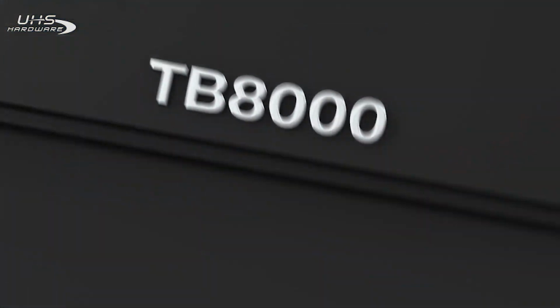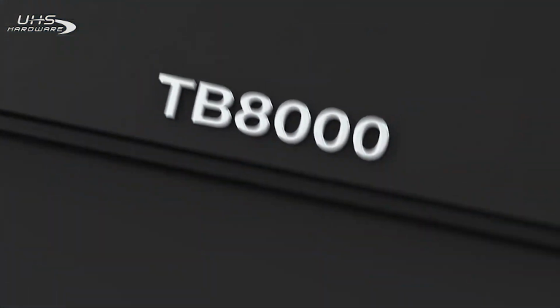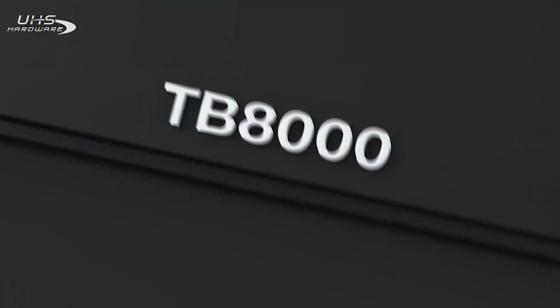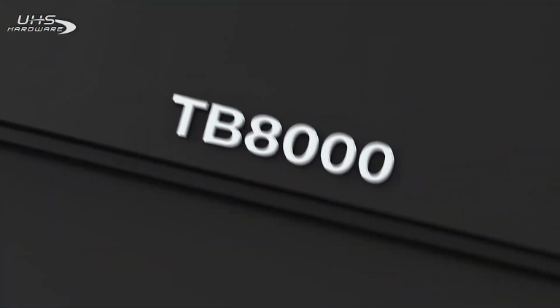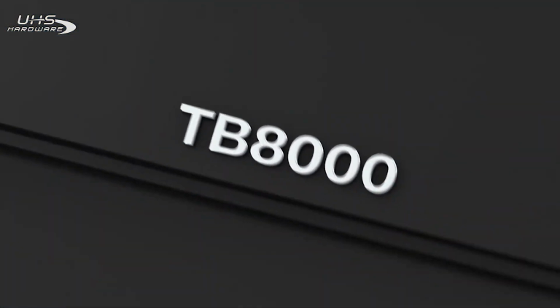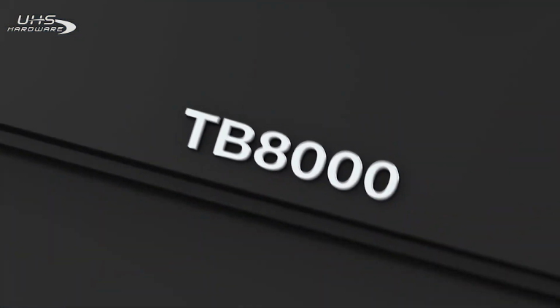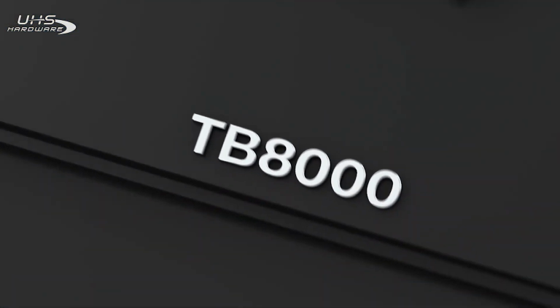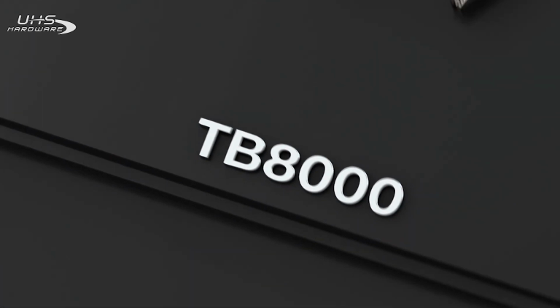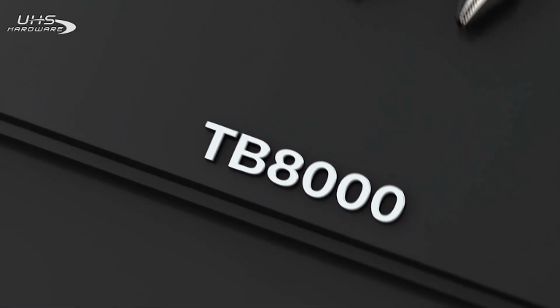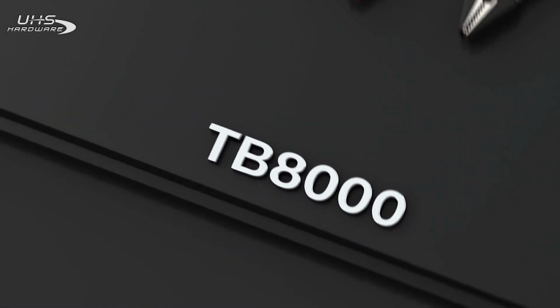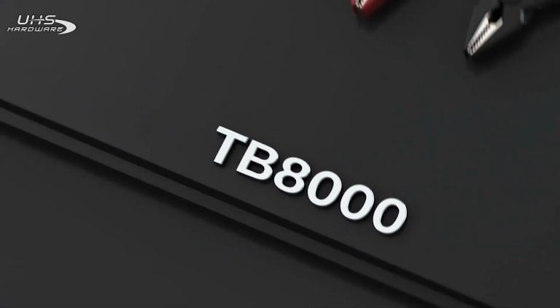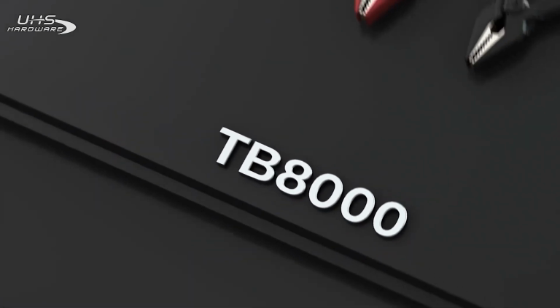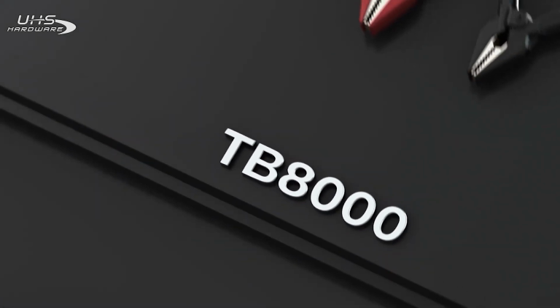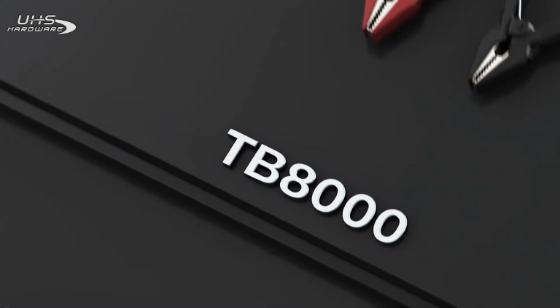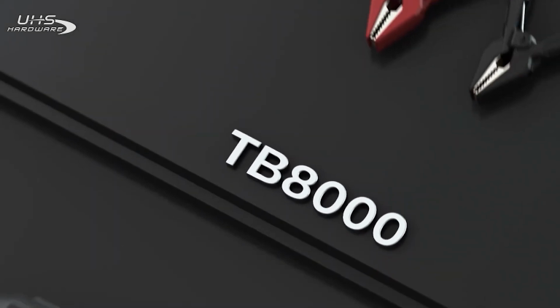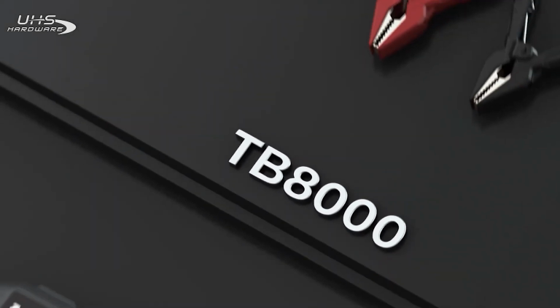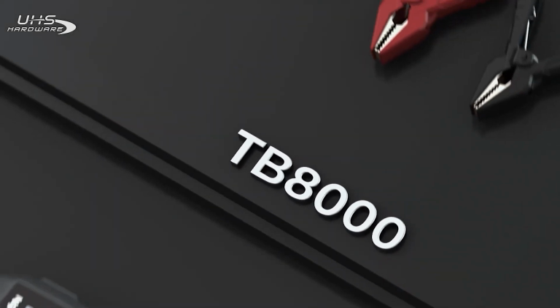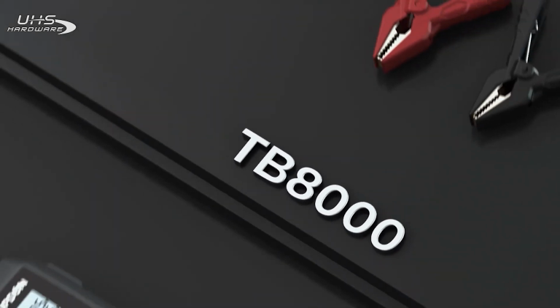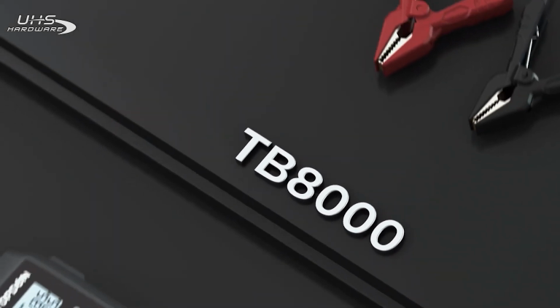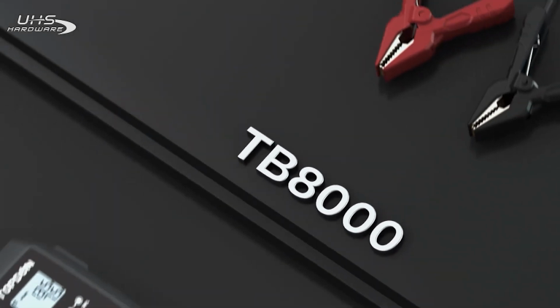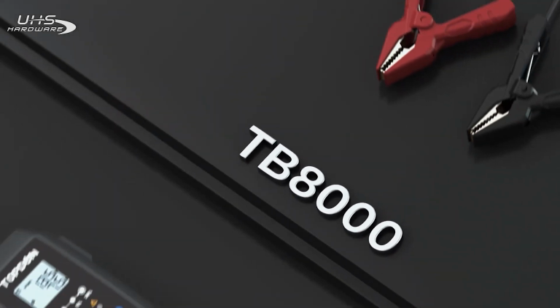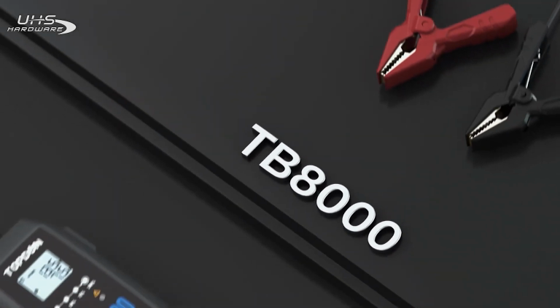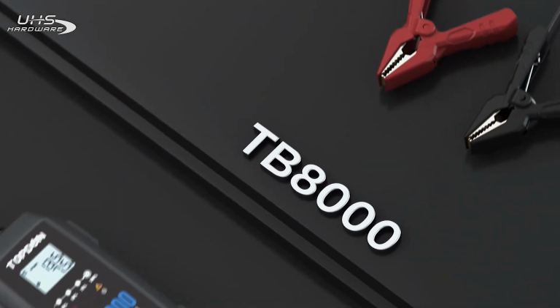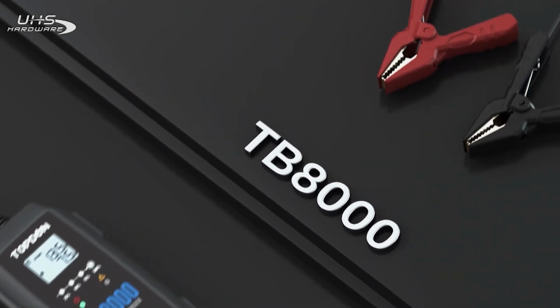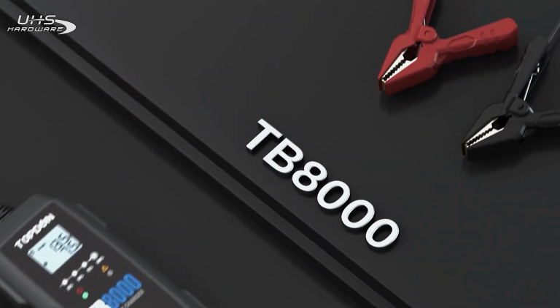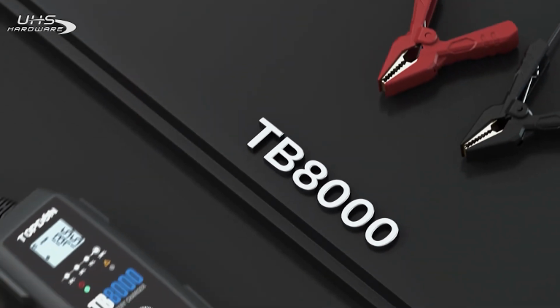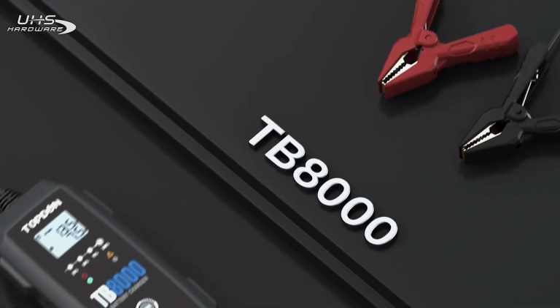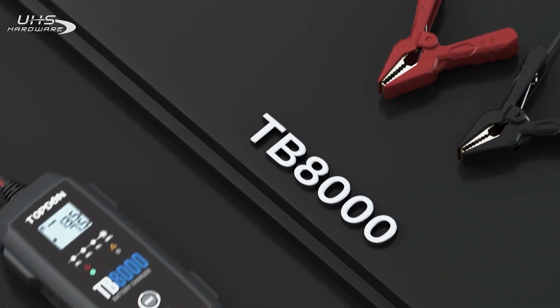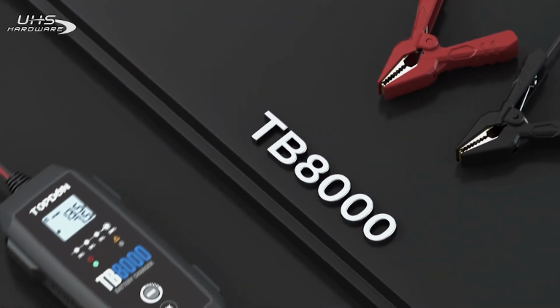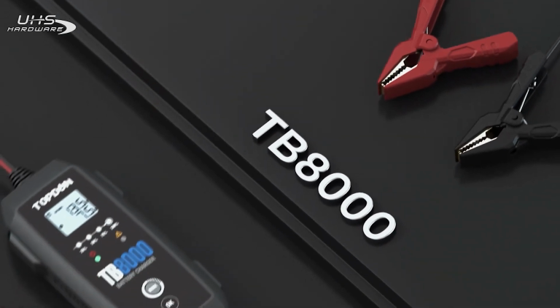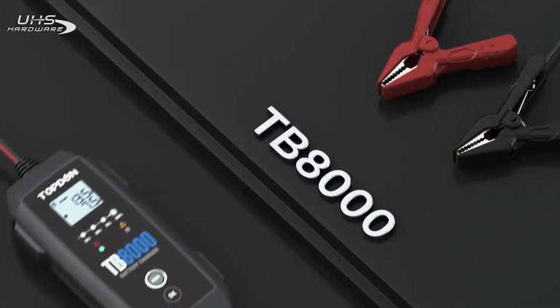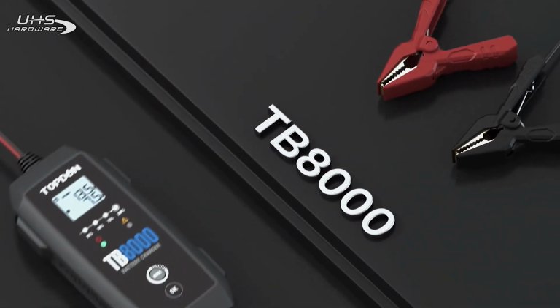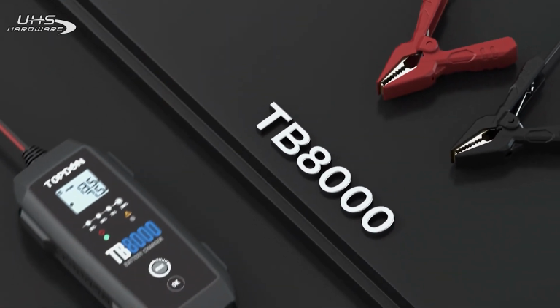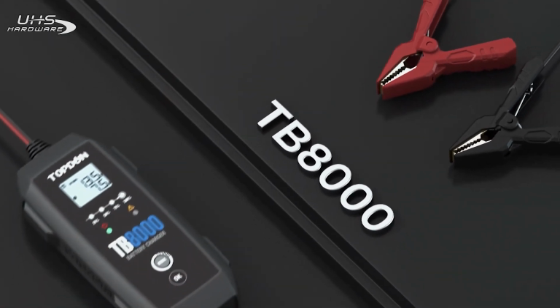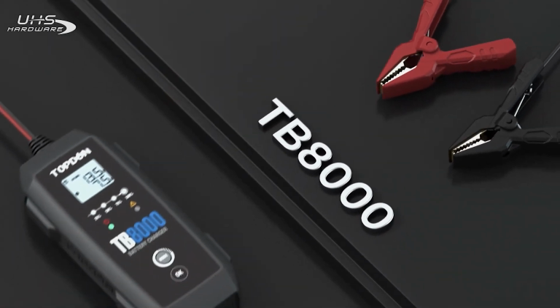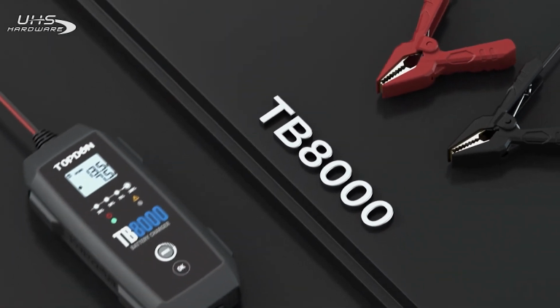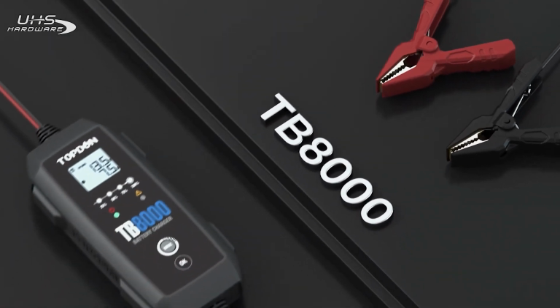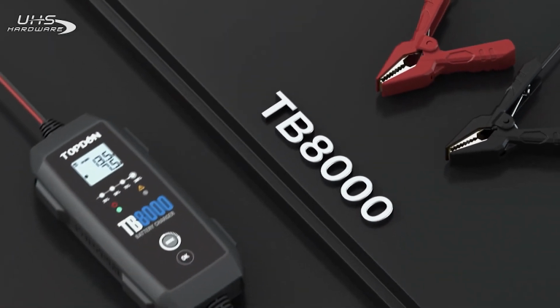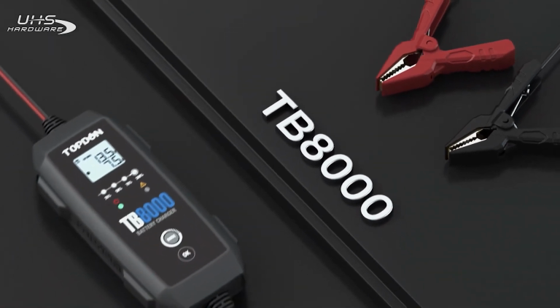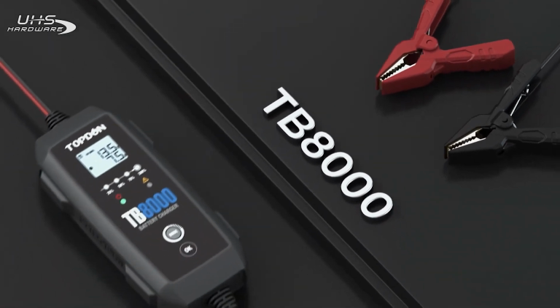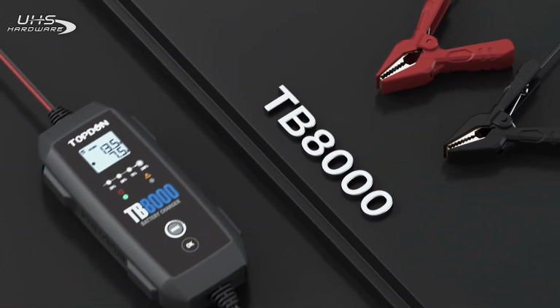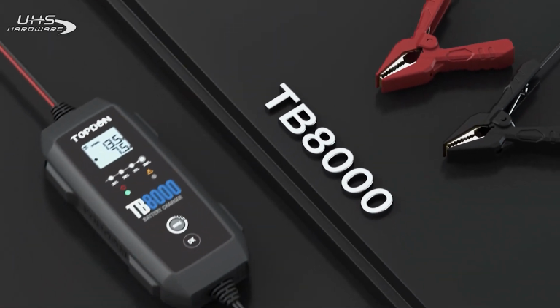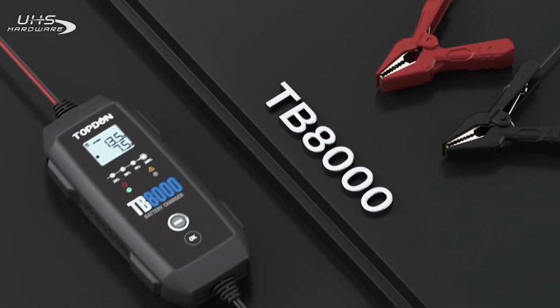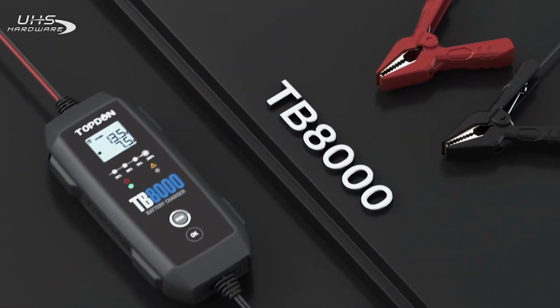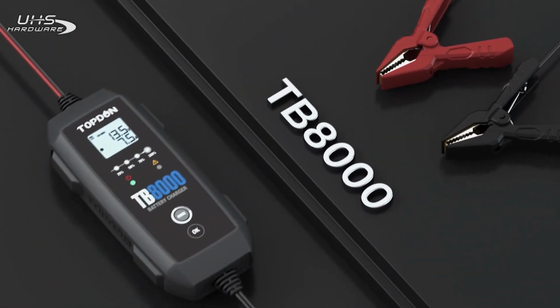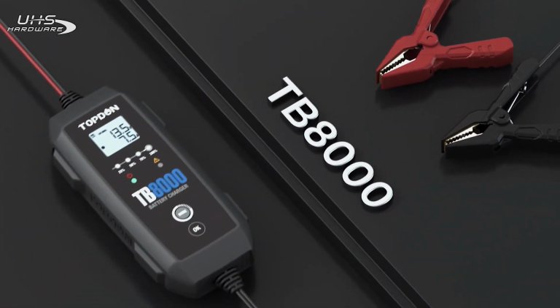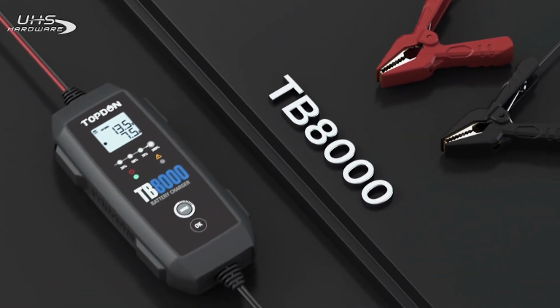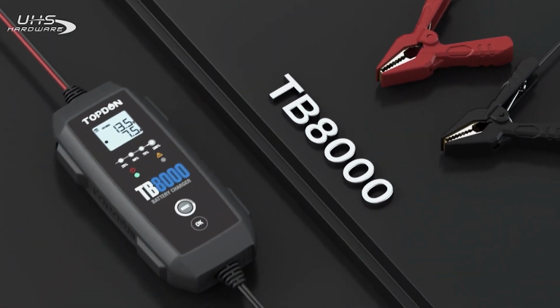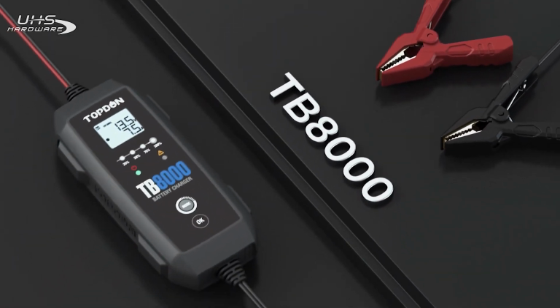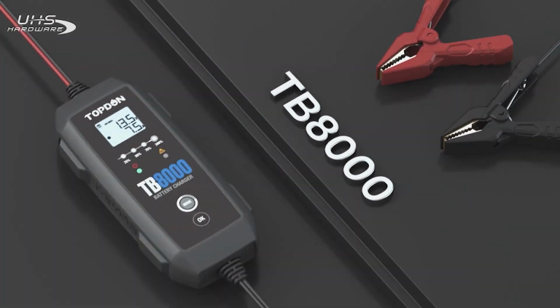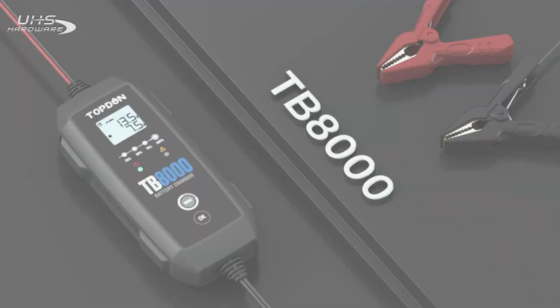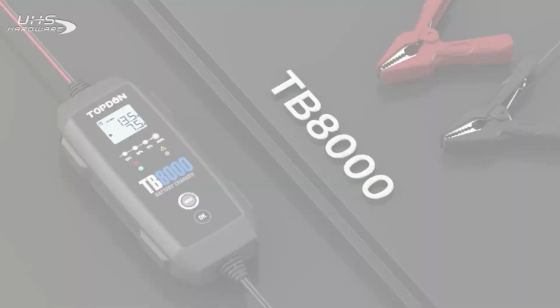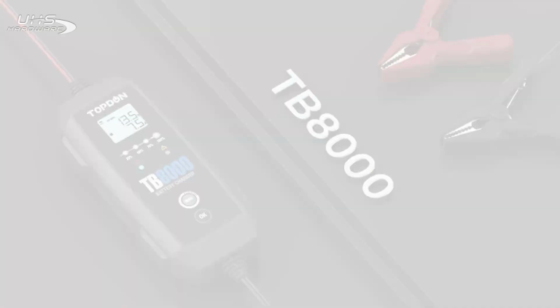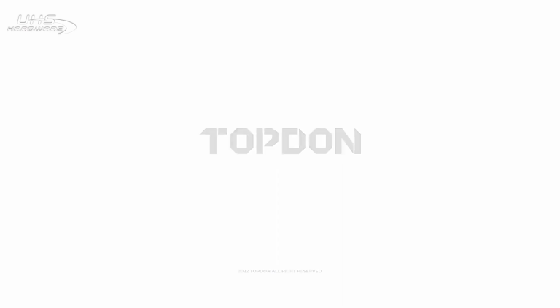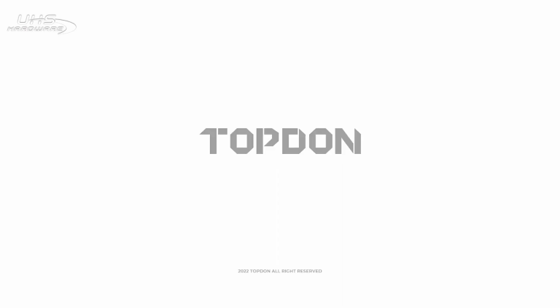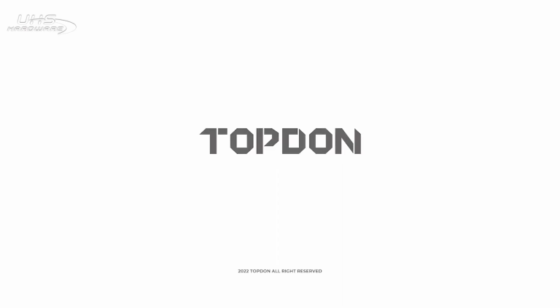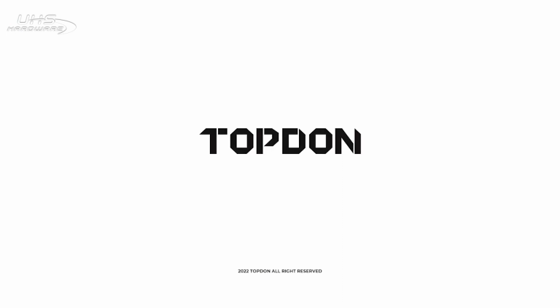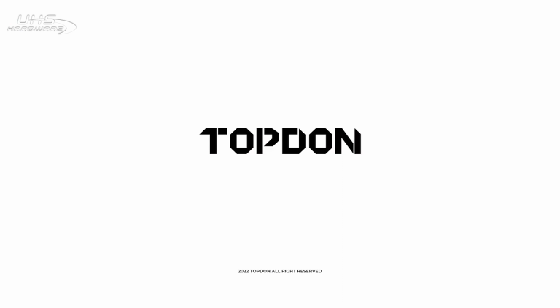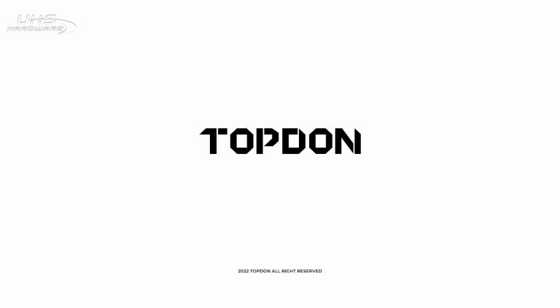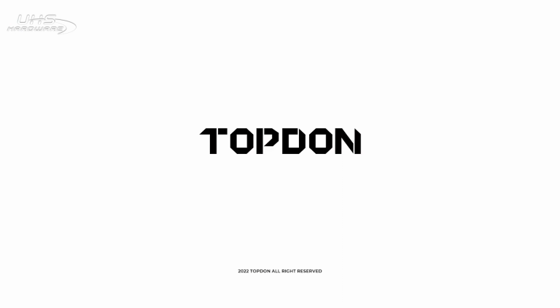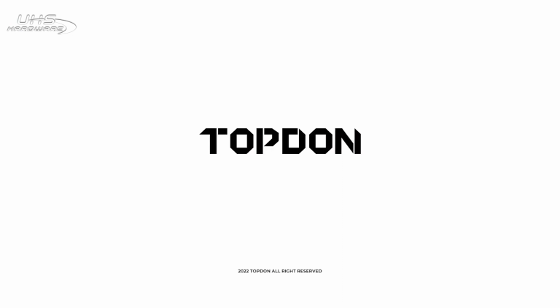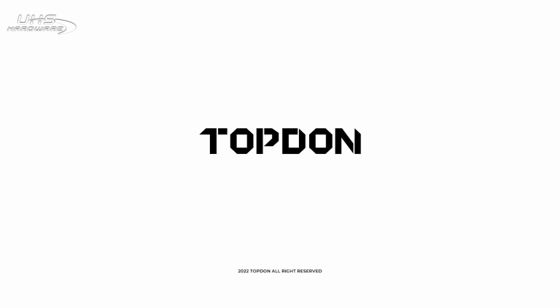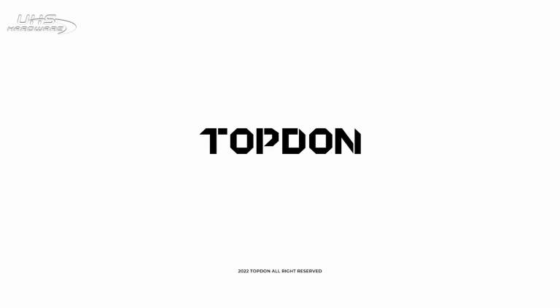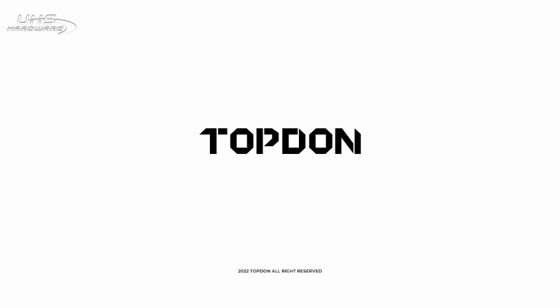Topdun's TB8000. Ready for the battery. Ready for anything.